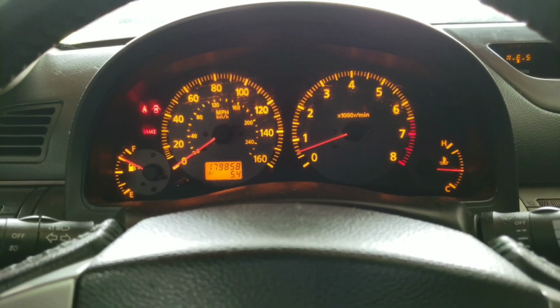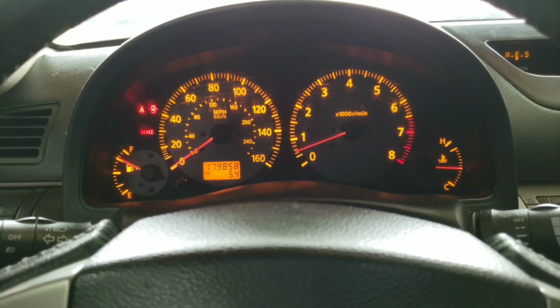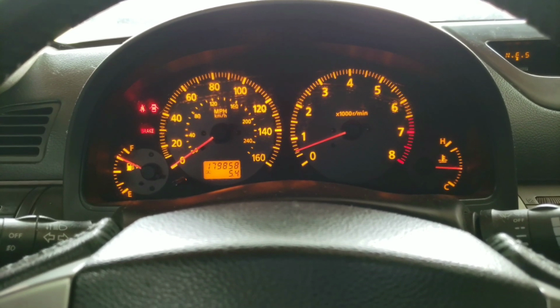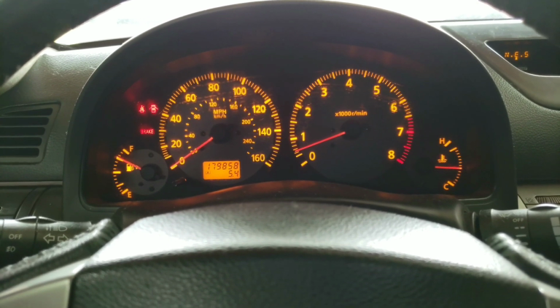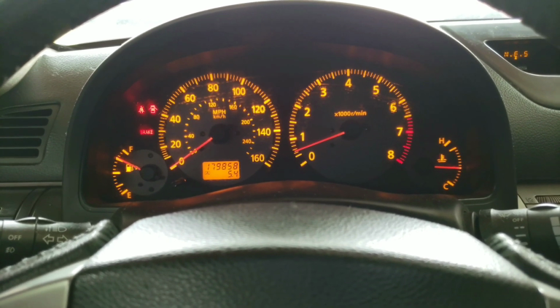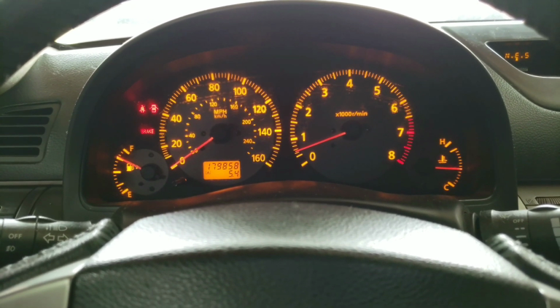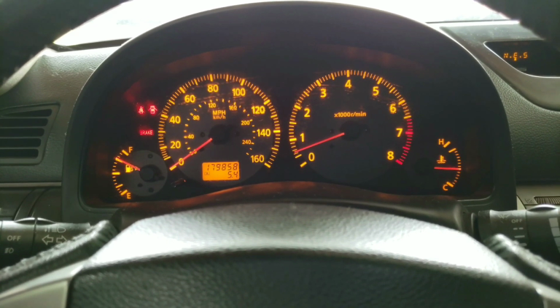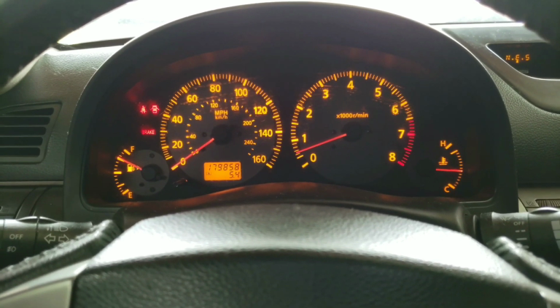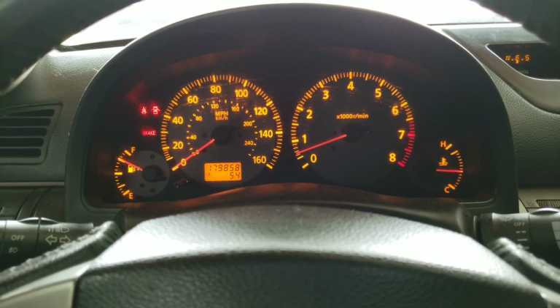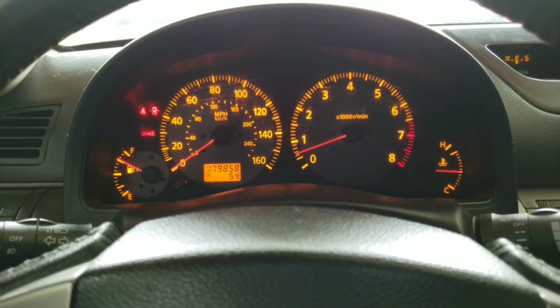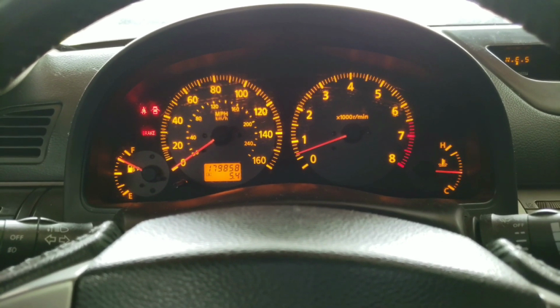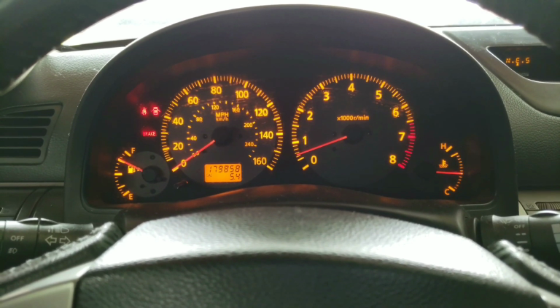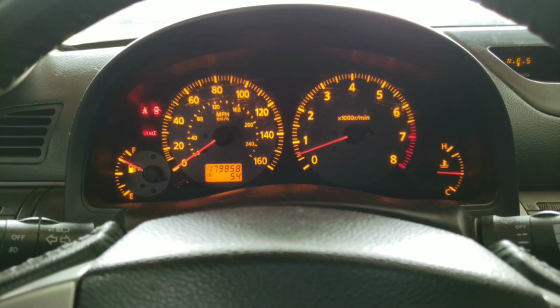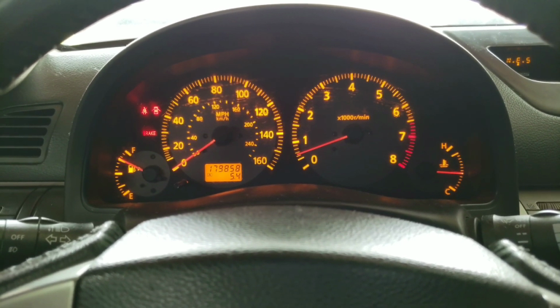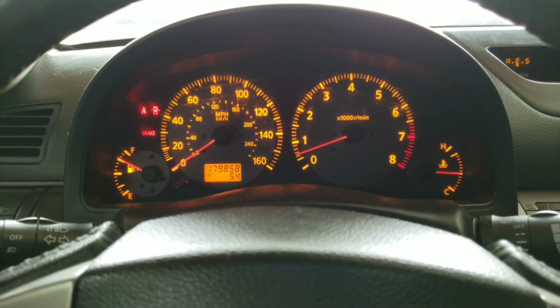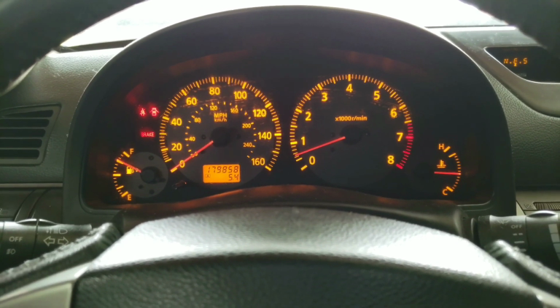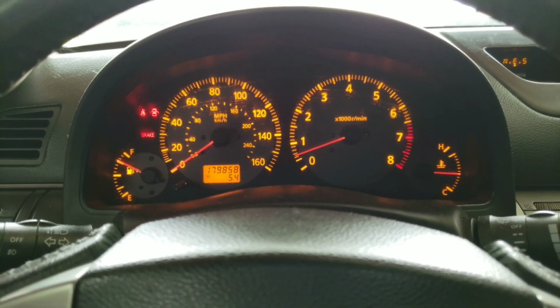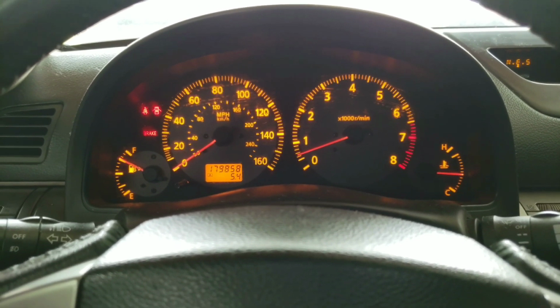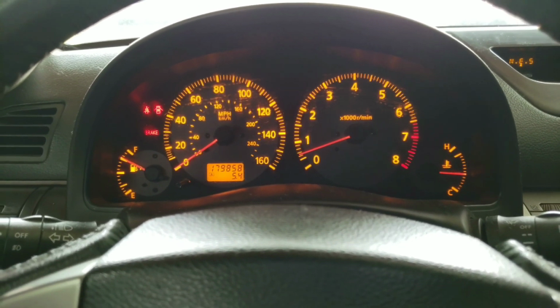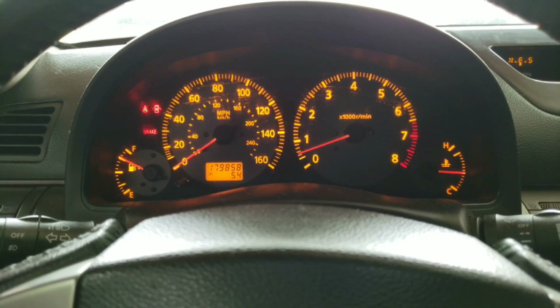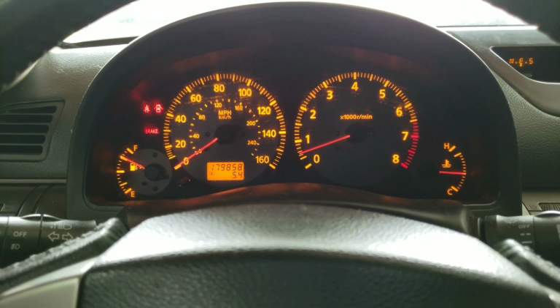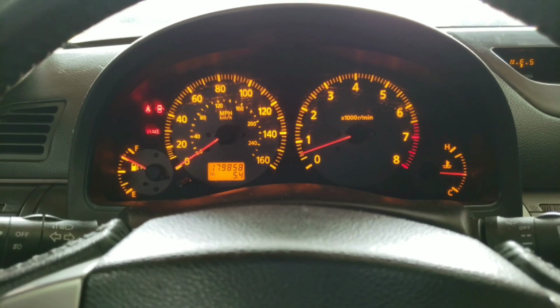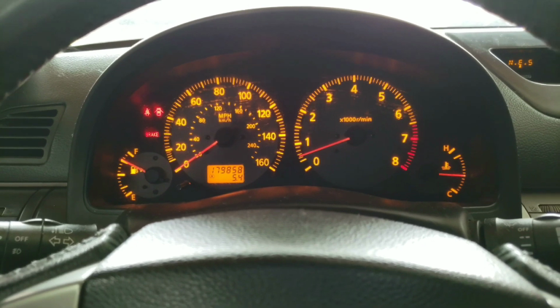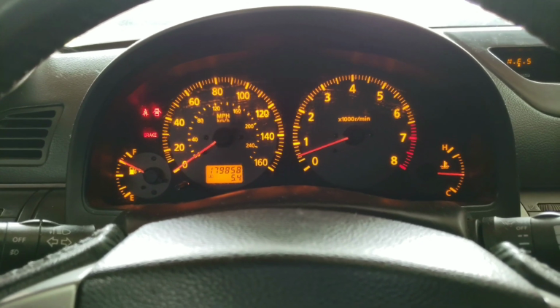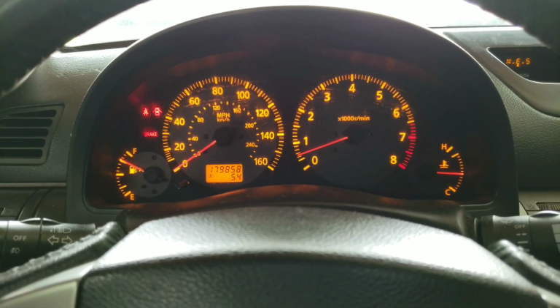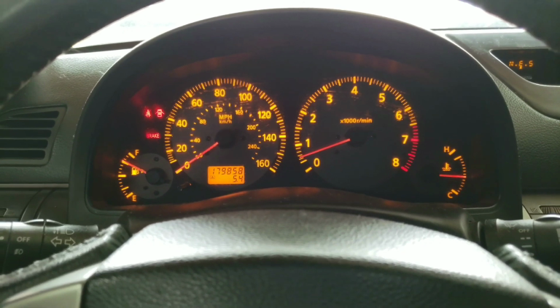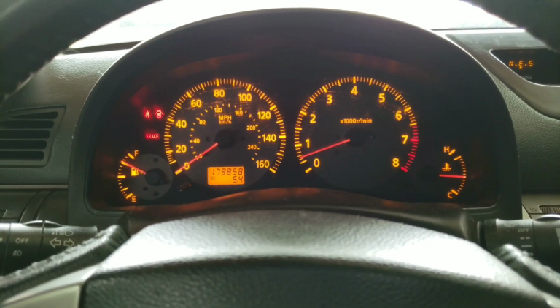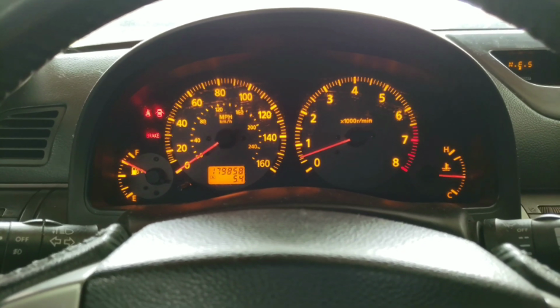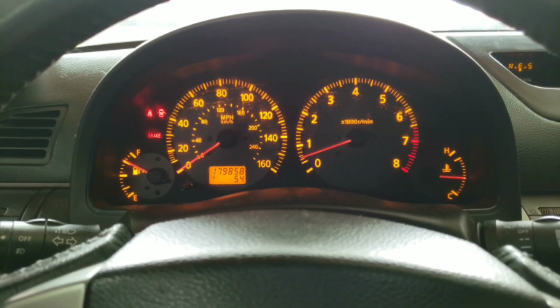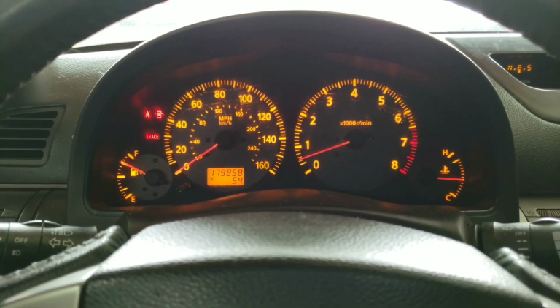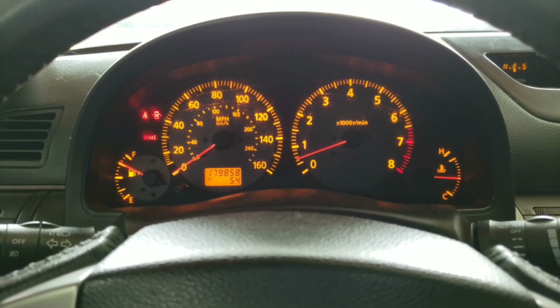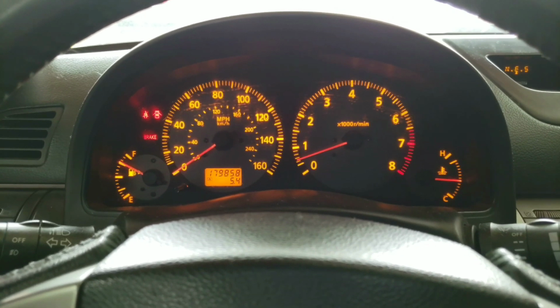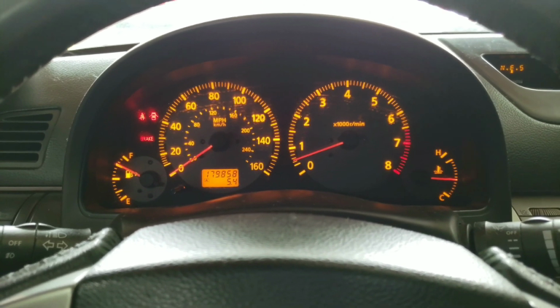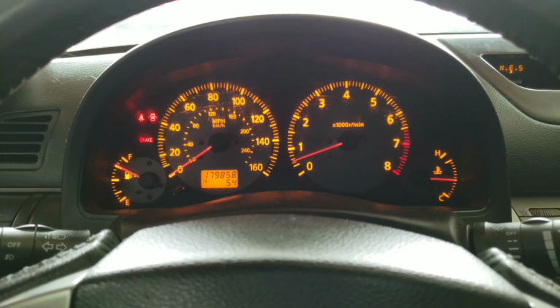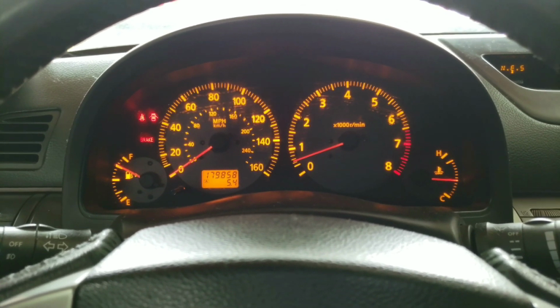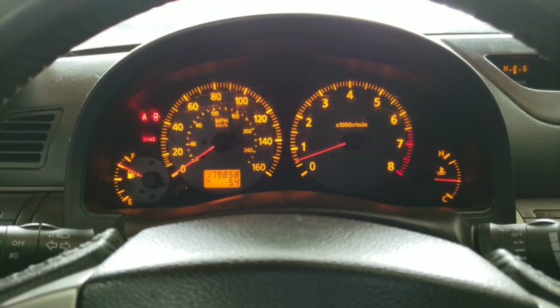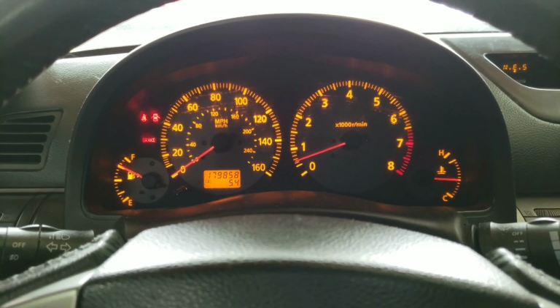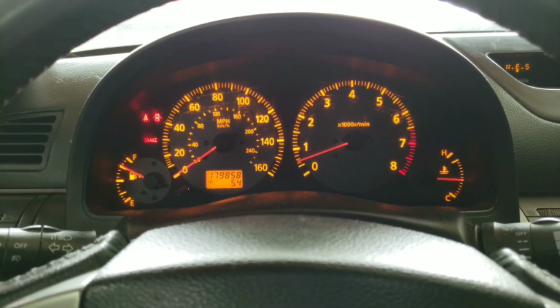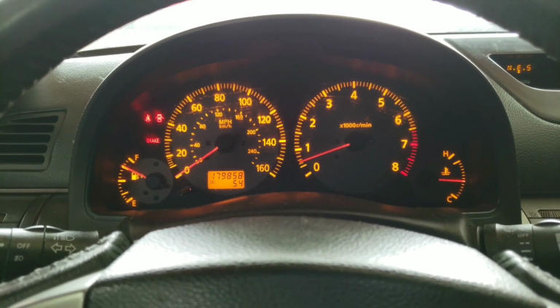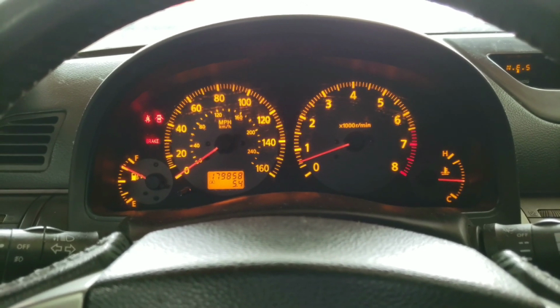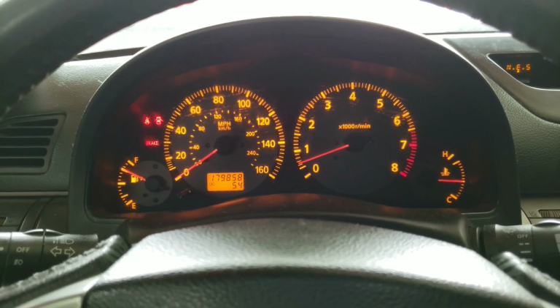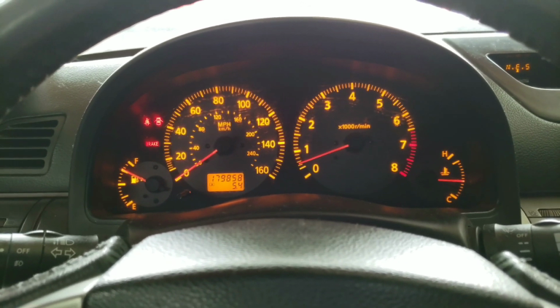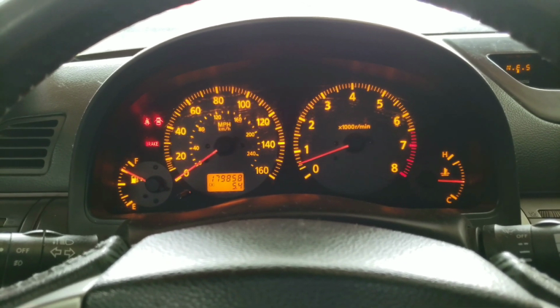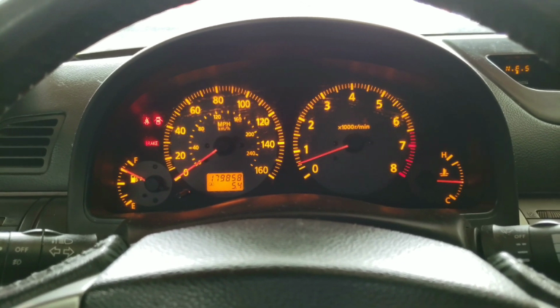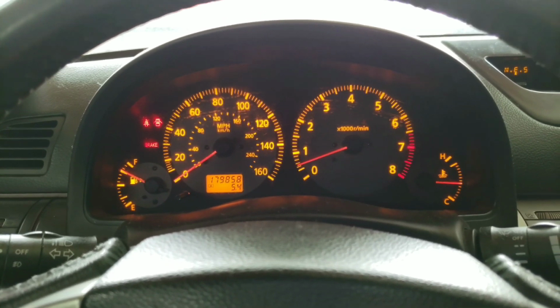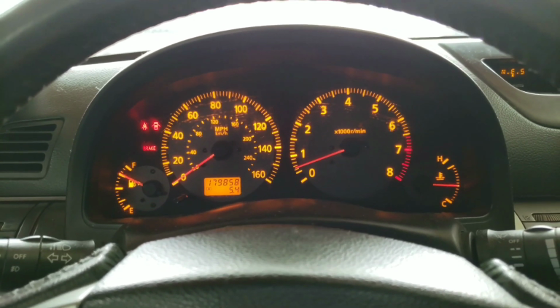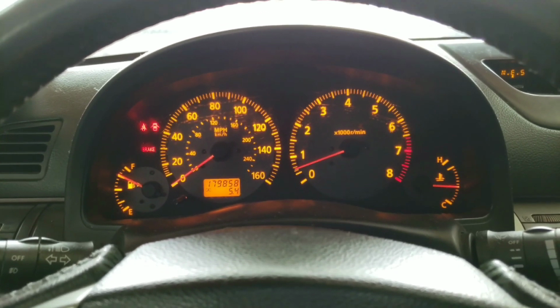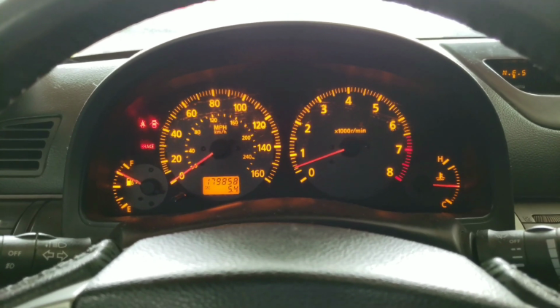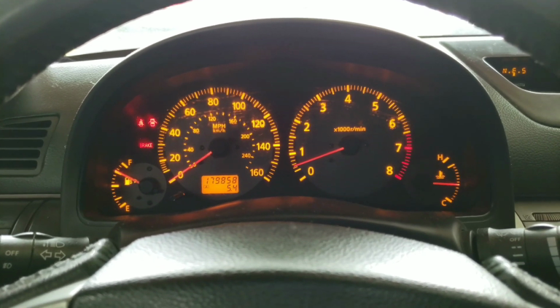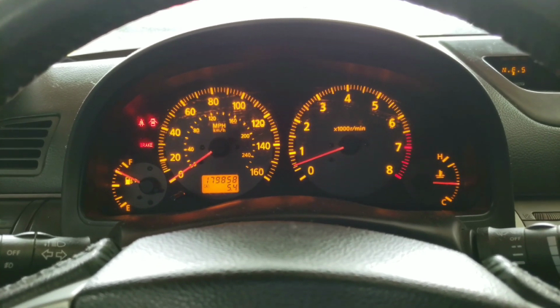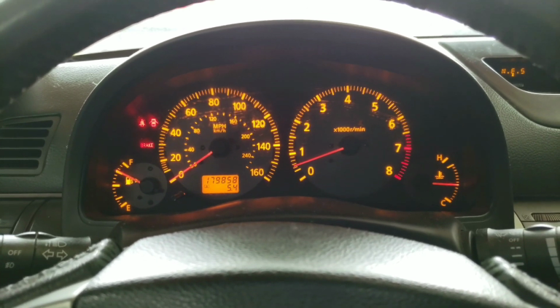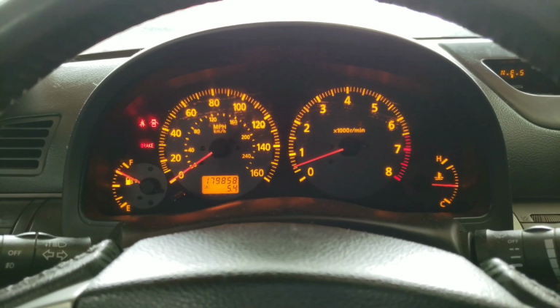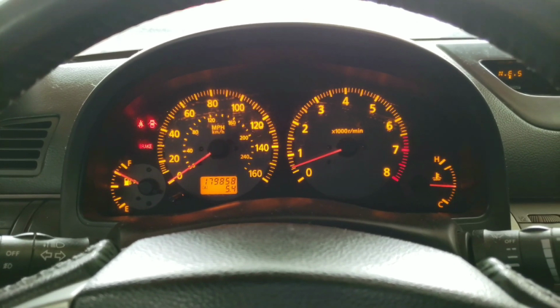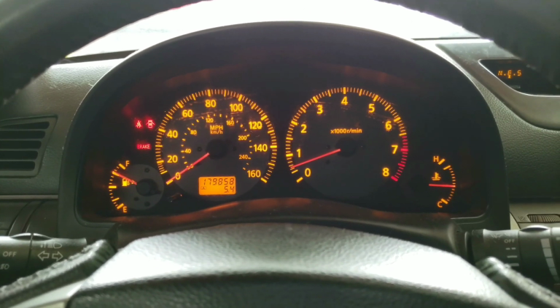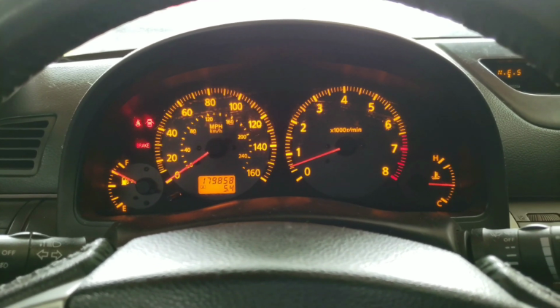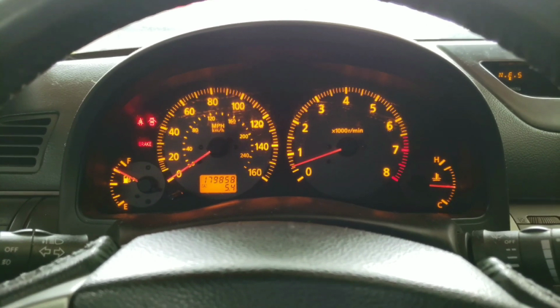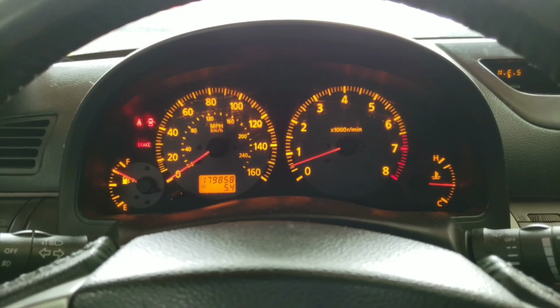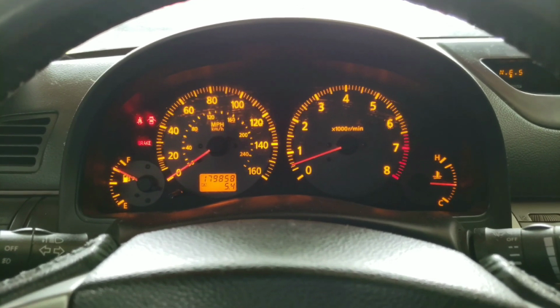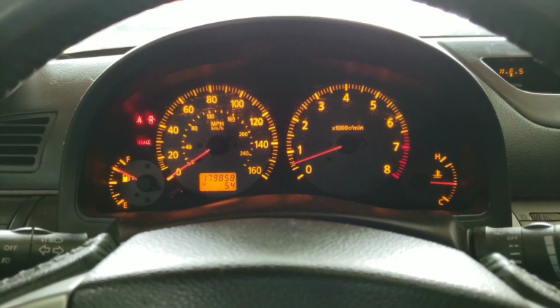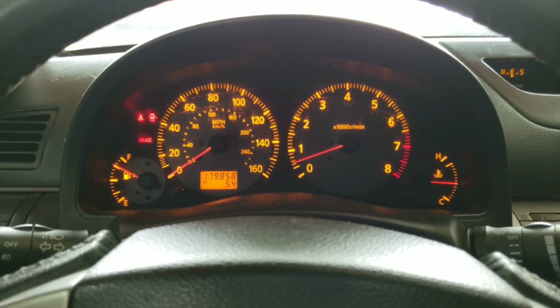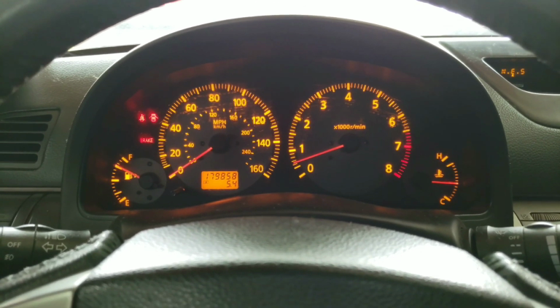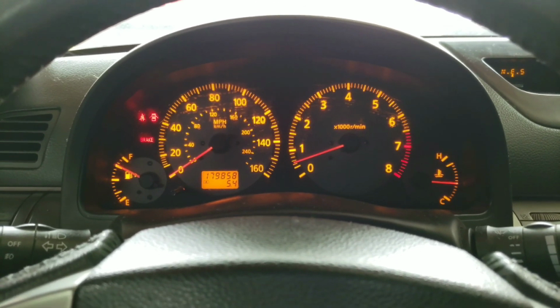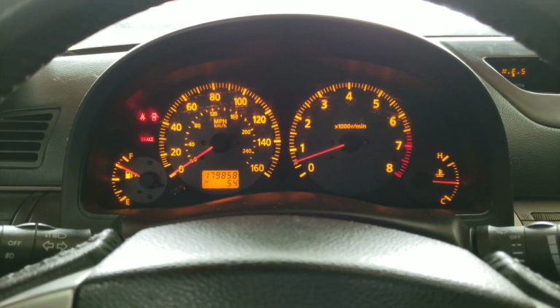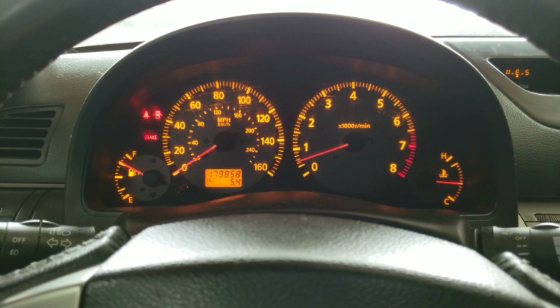Chances are I'll have to do the idle relearn again — the throttle body relearn. So I'm going to perform those three things and see what happens.